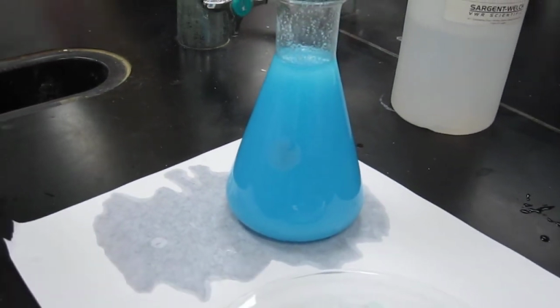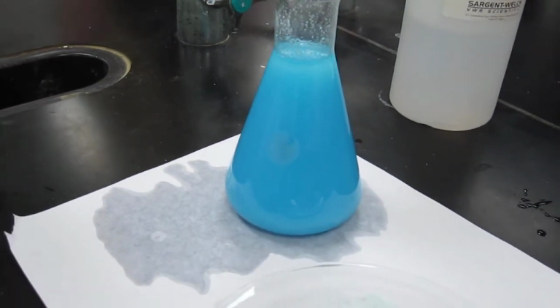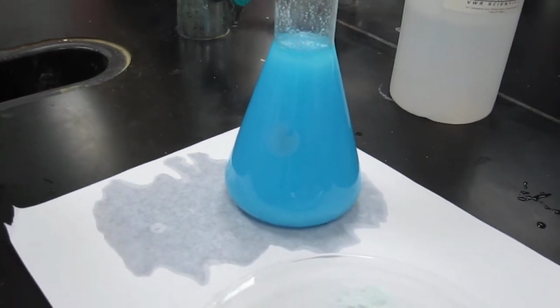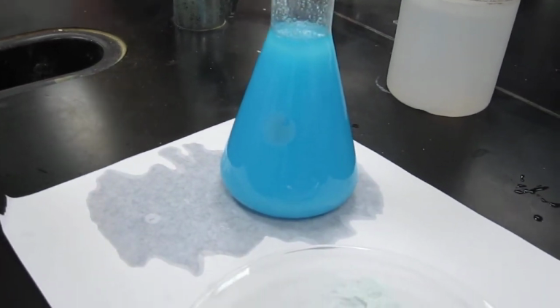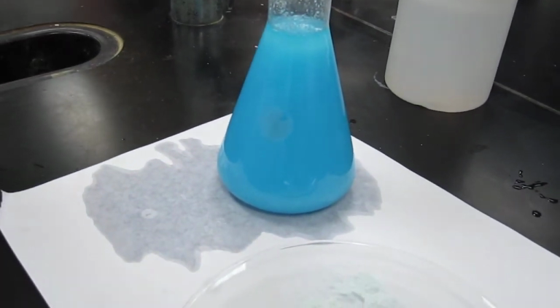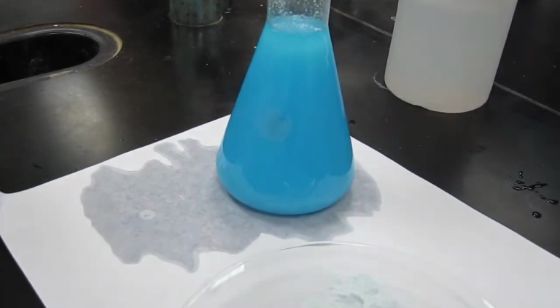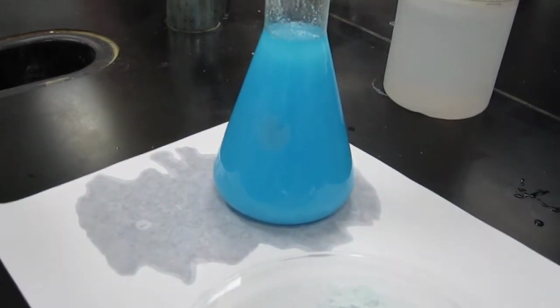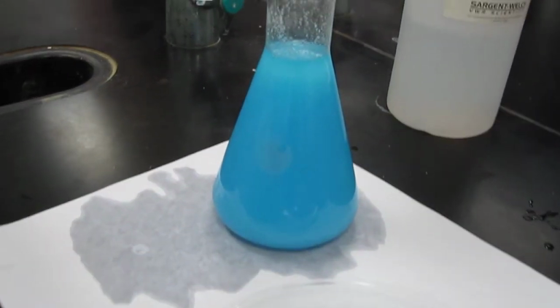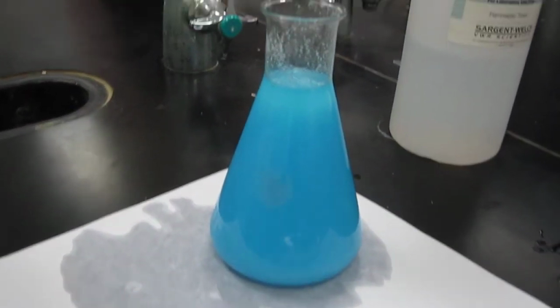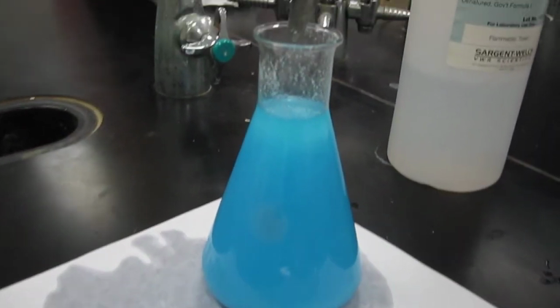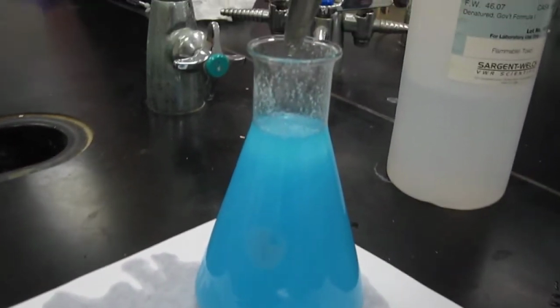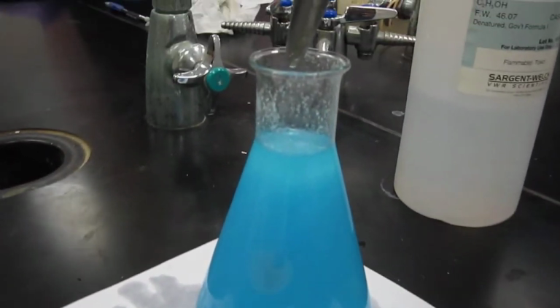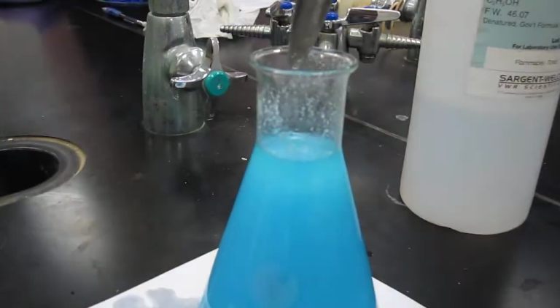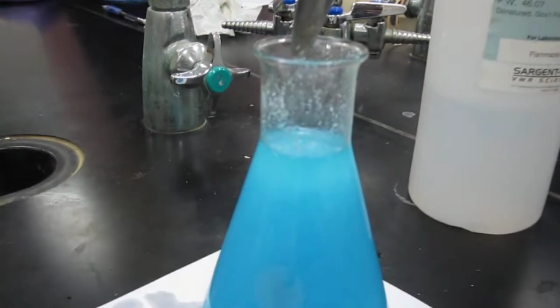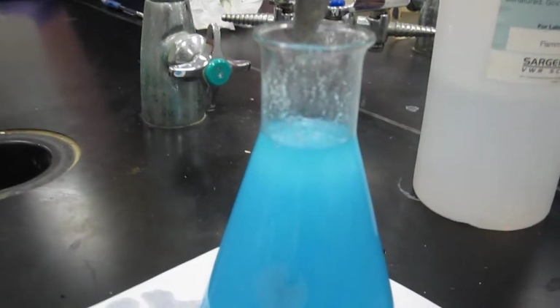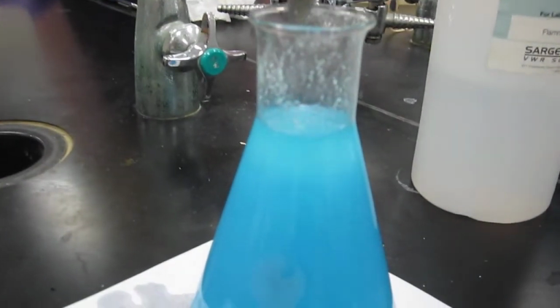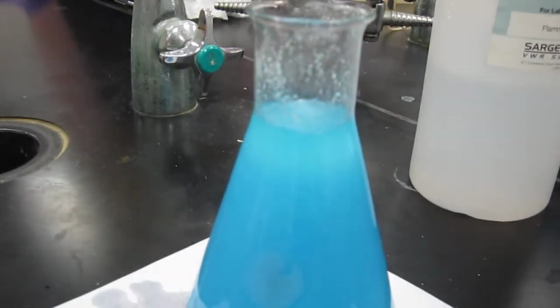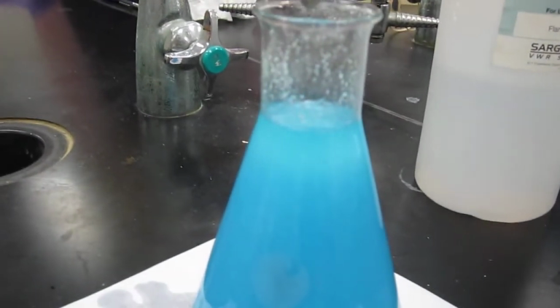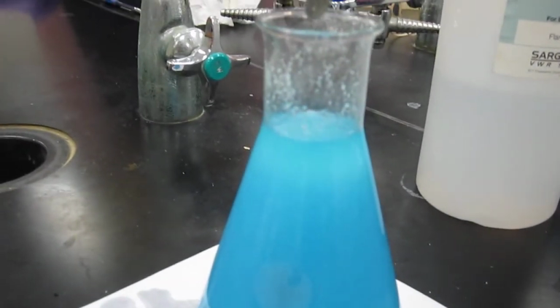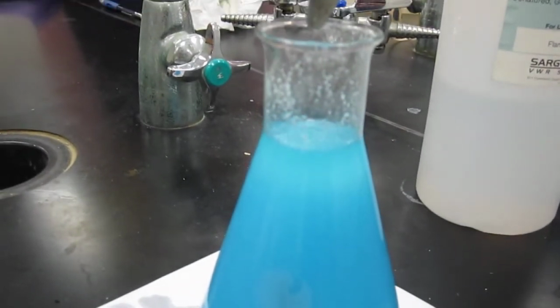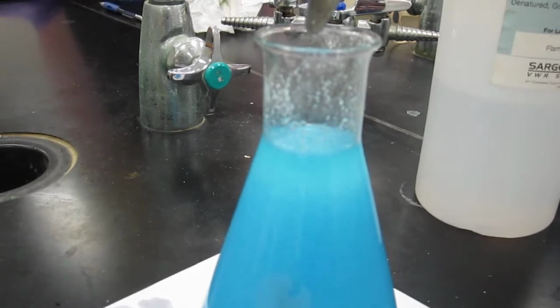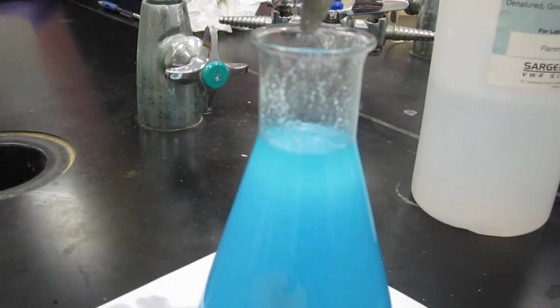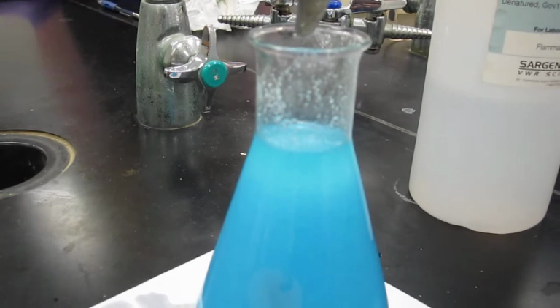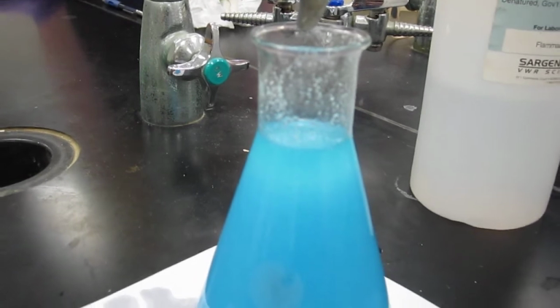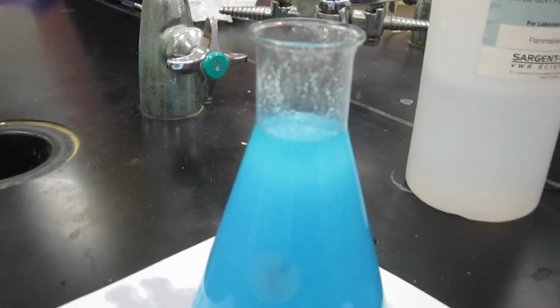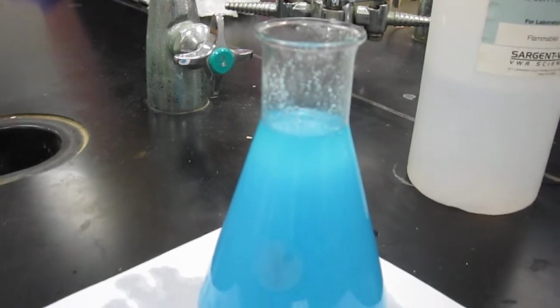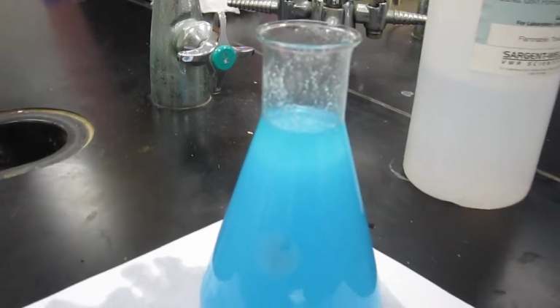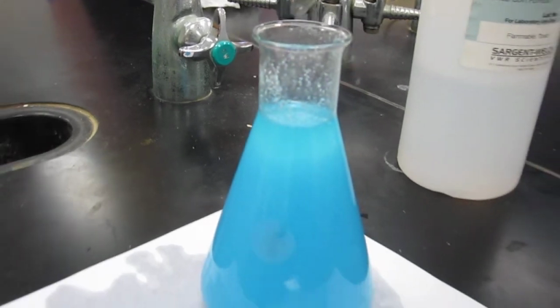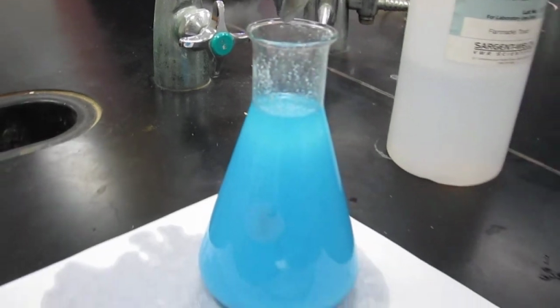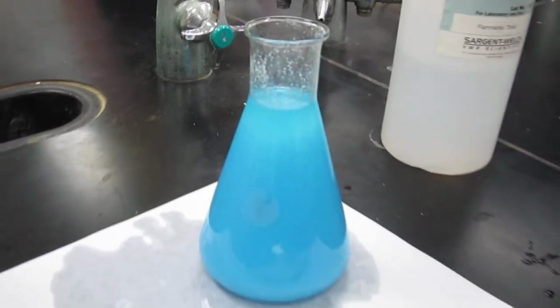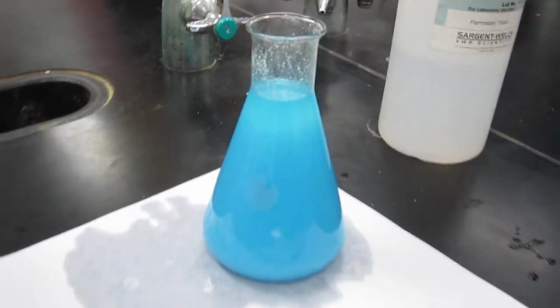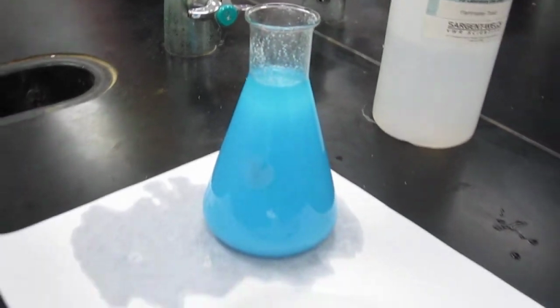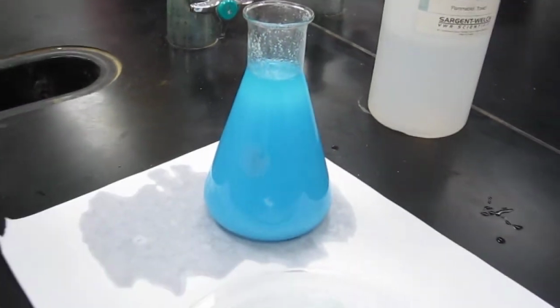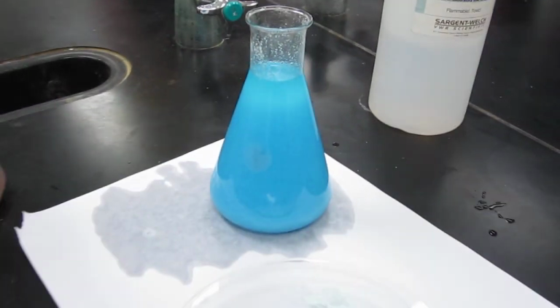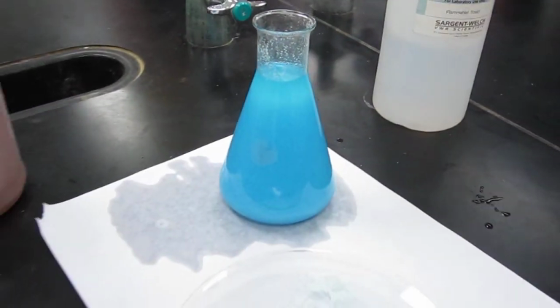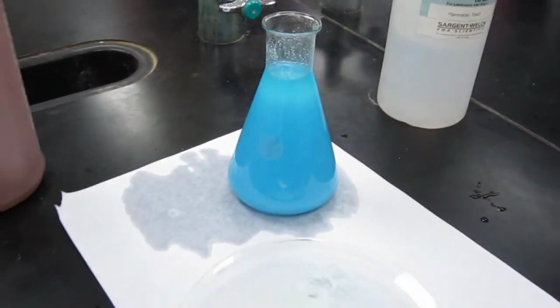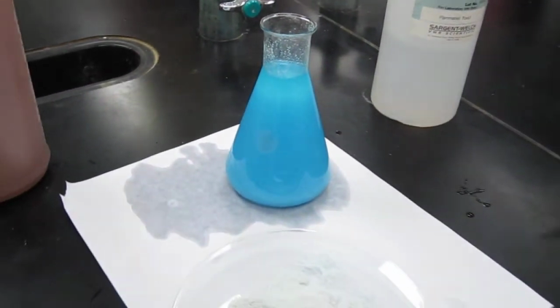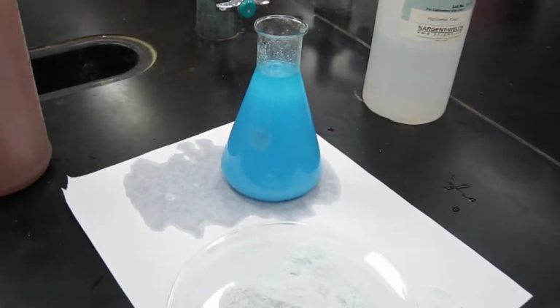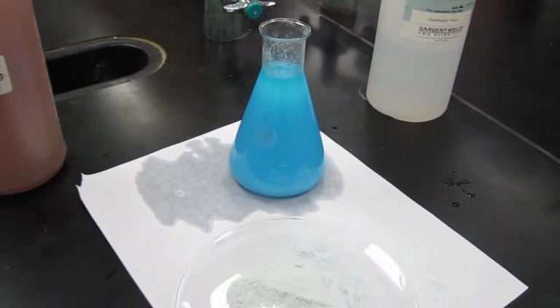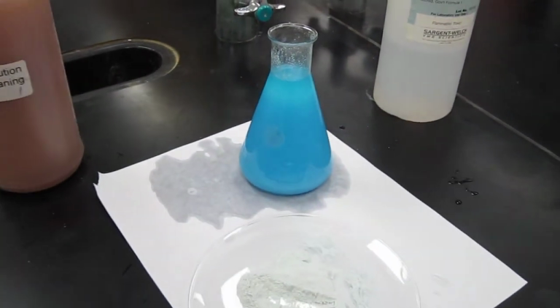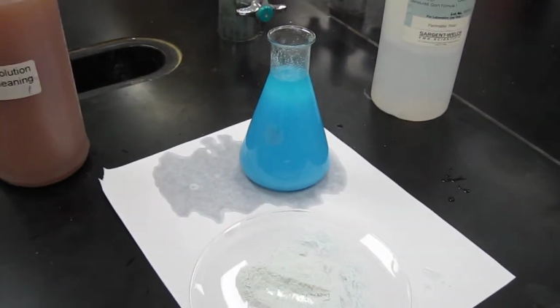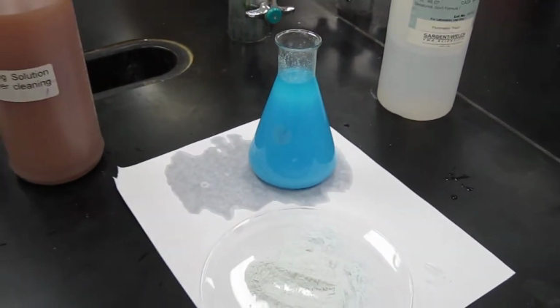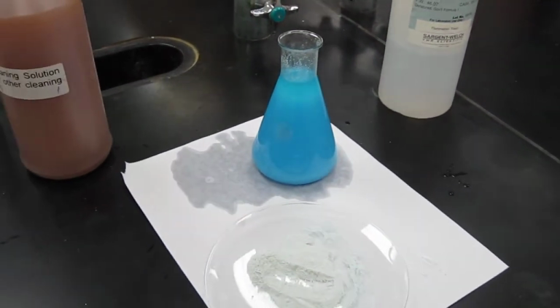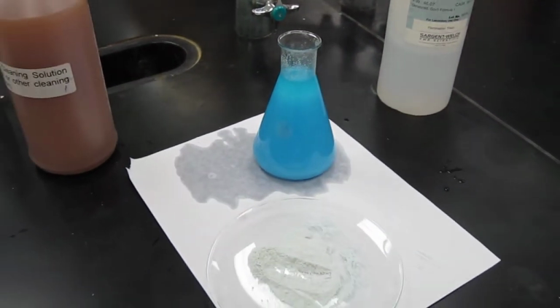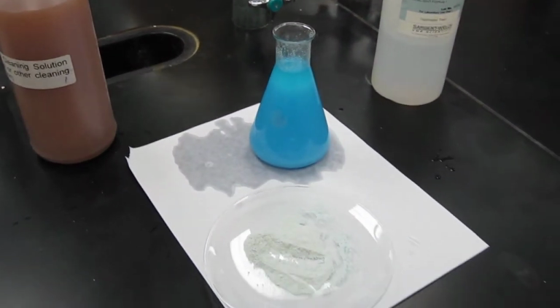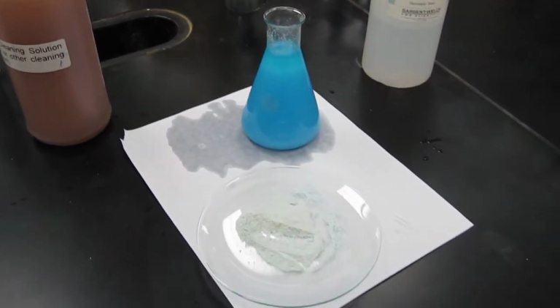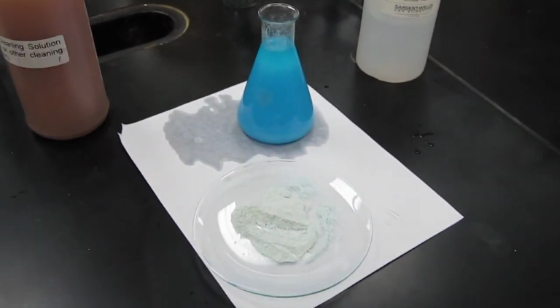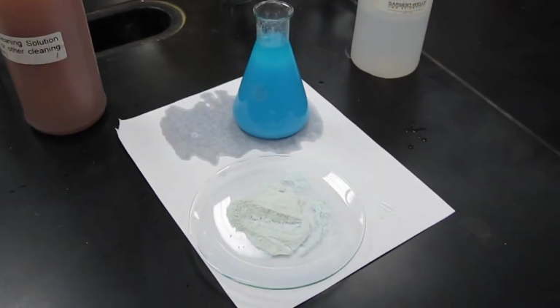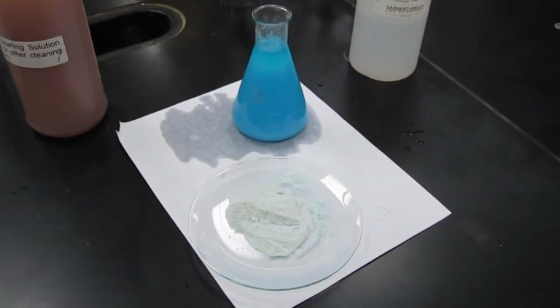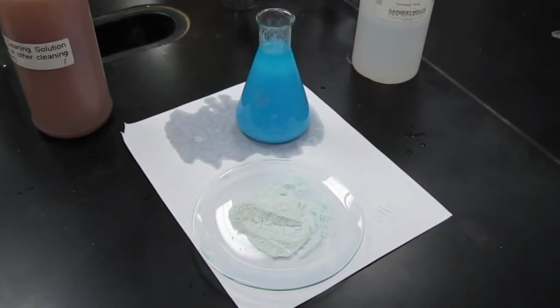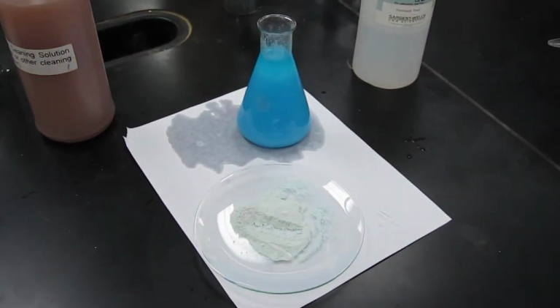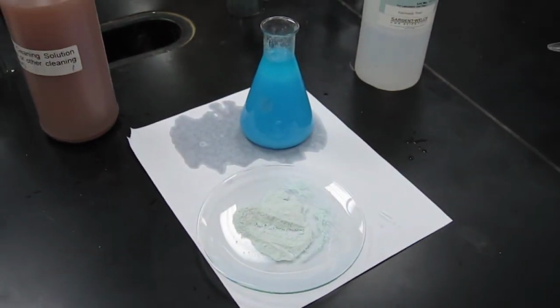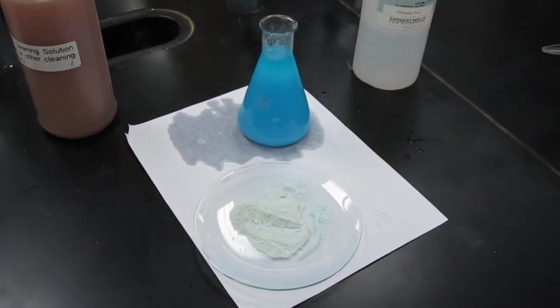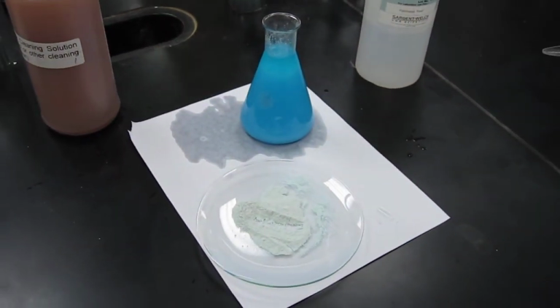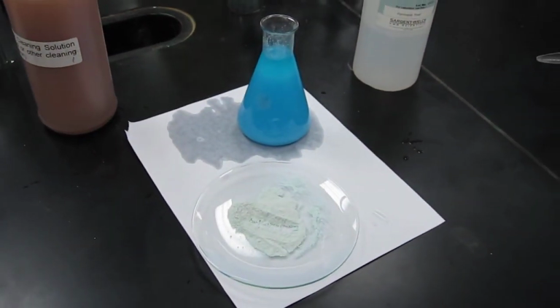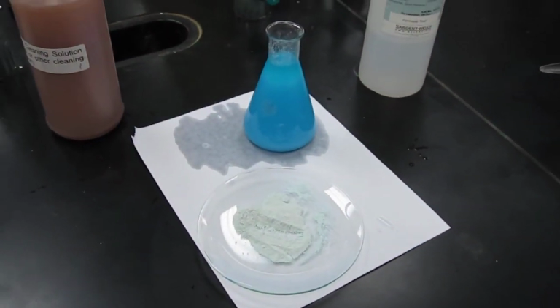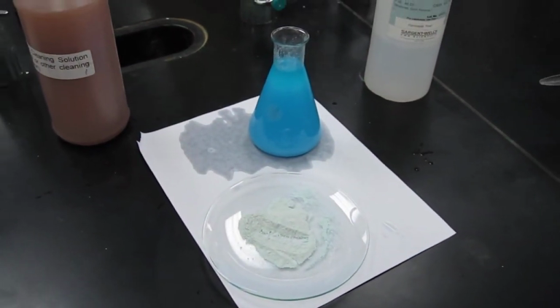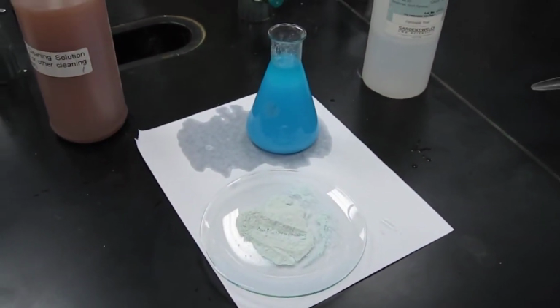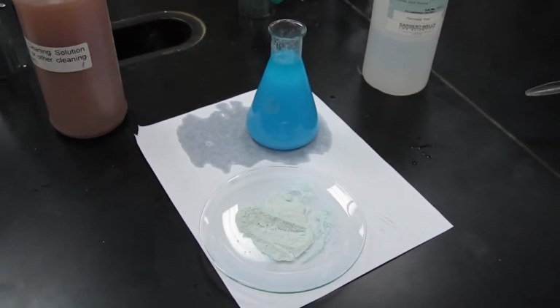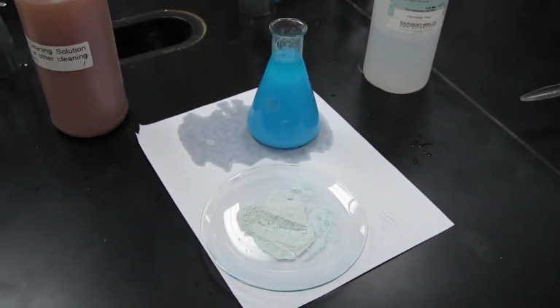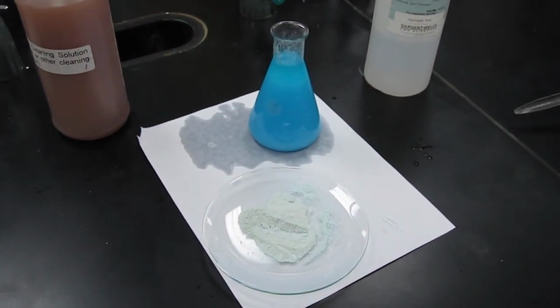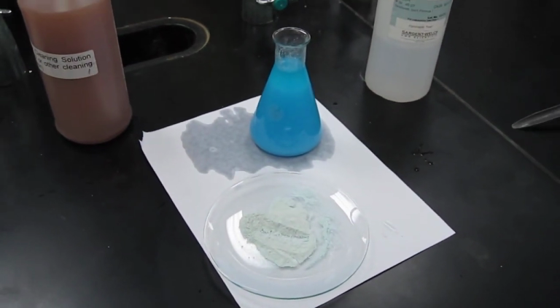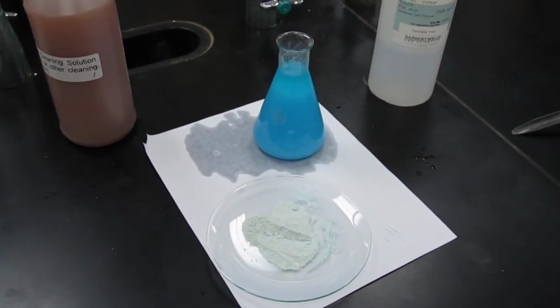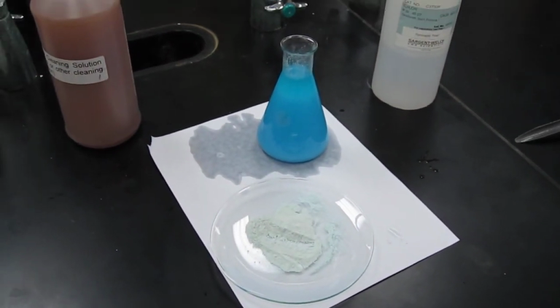You can see the residue on there. Yeah, there you go. There's your precipitate. Cool.